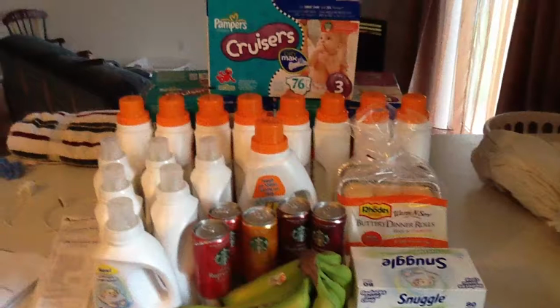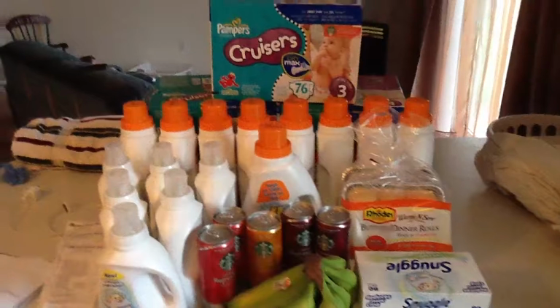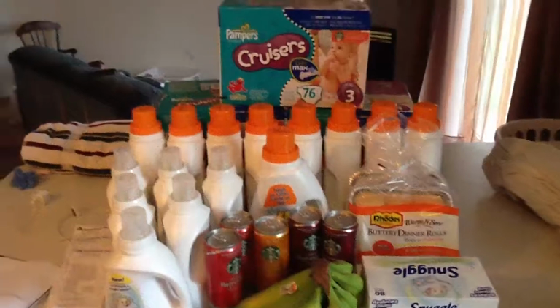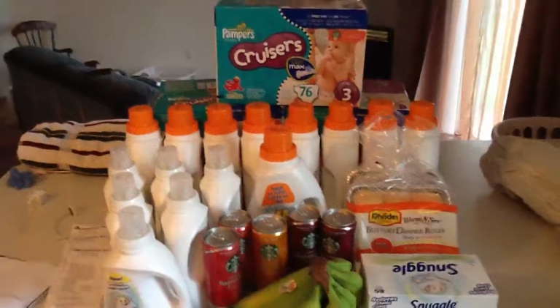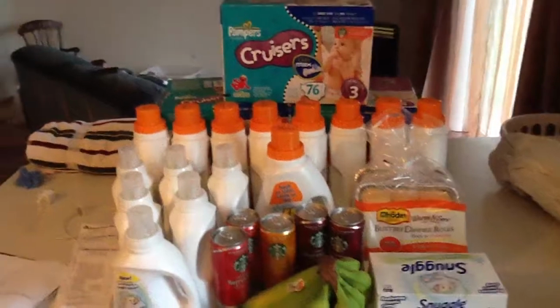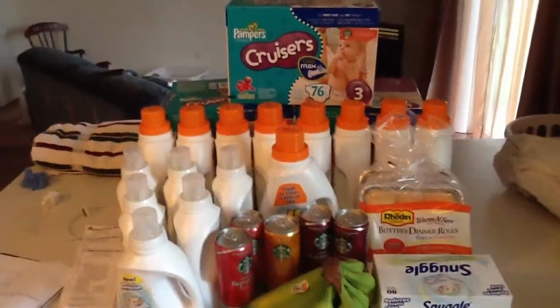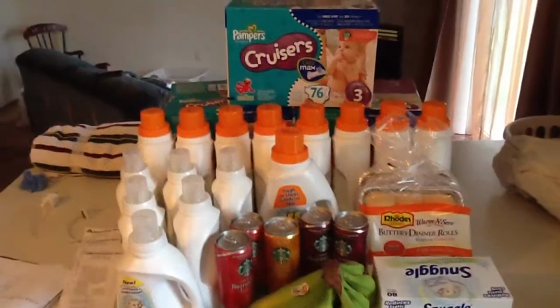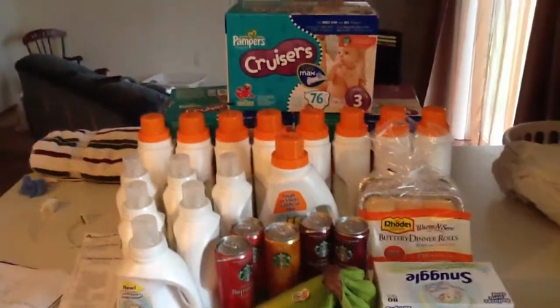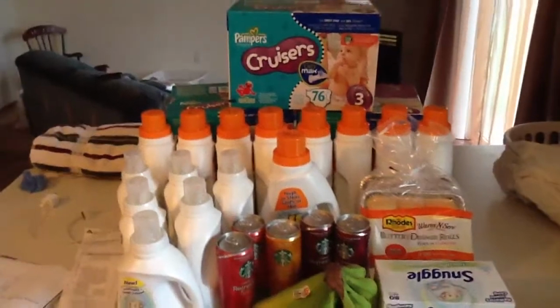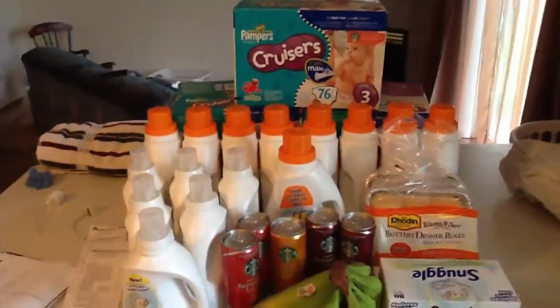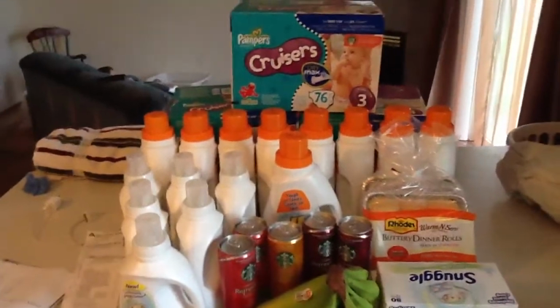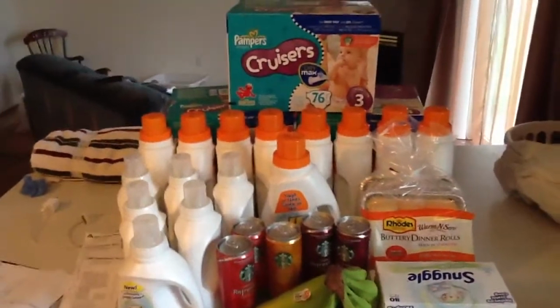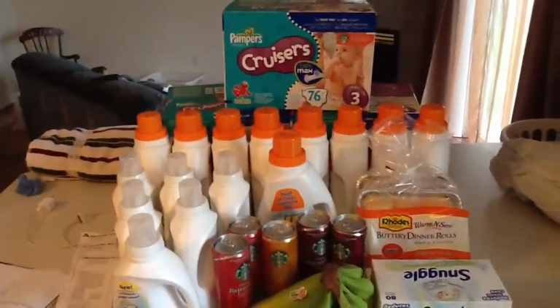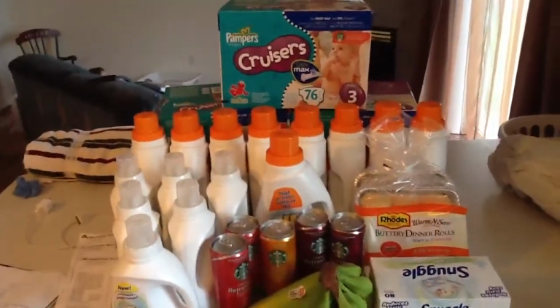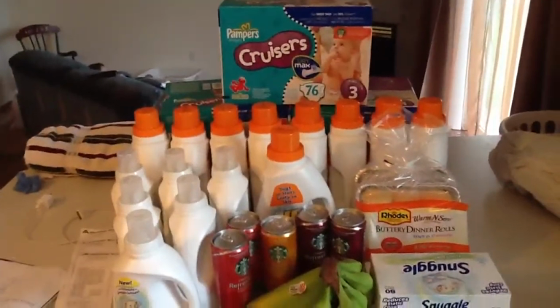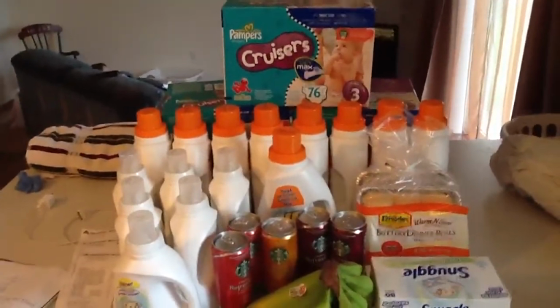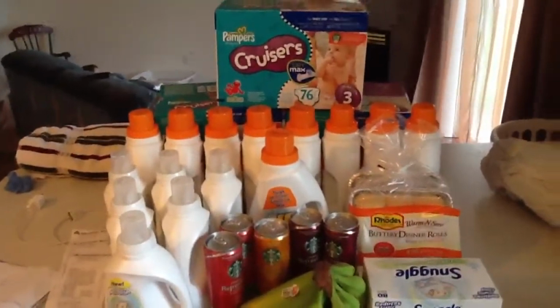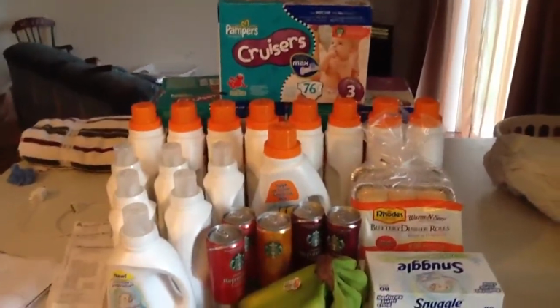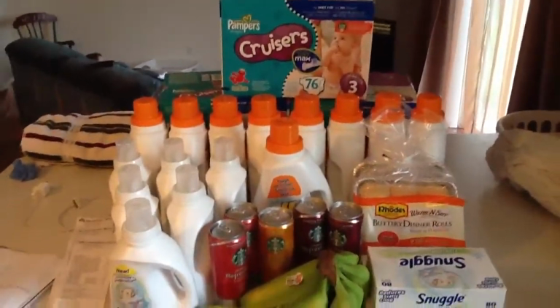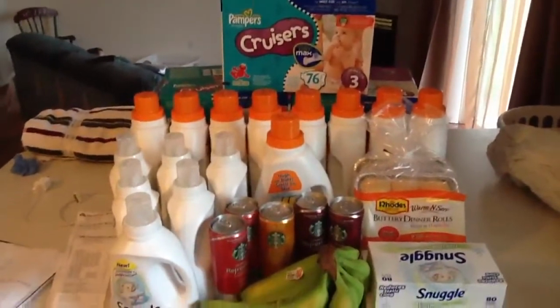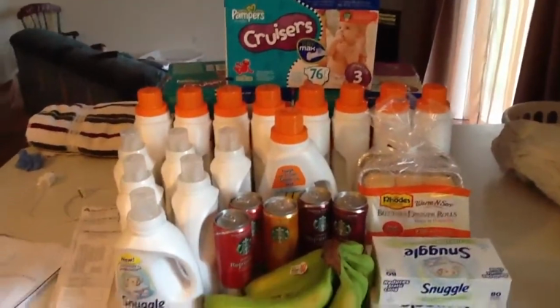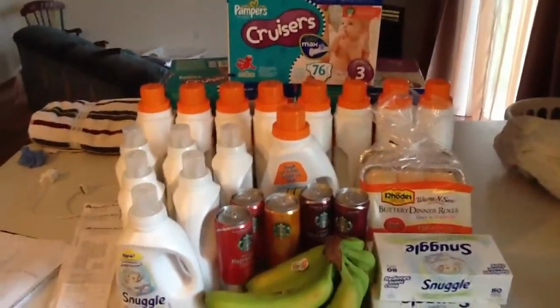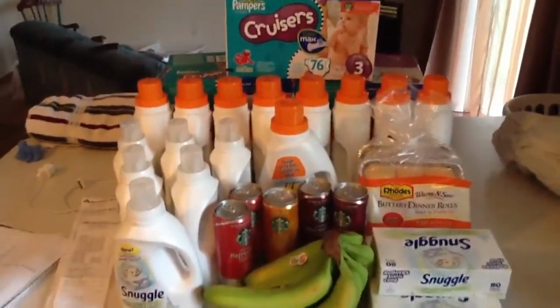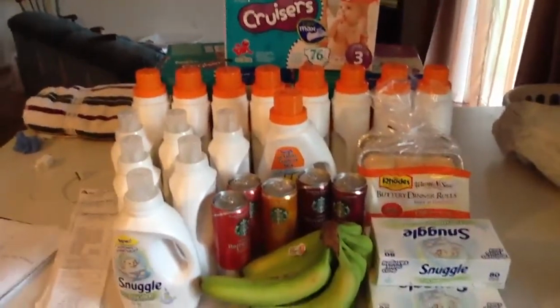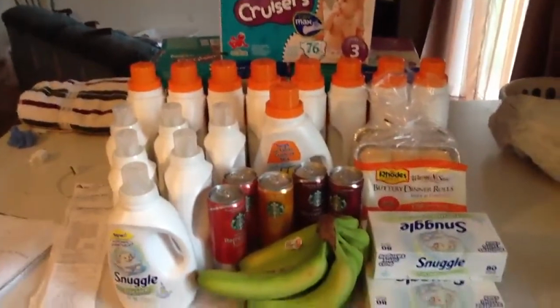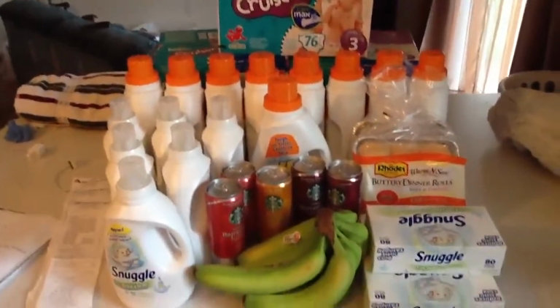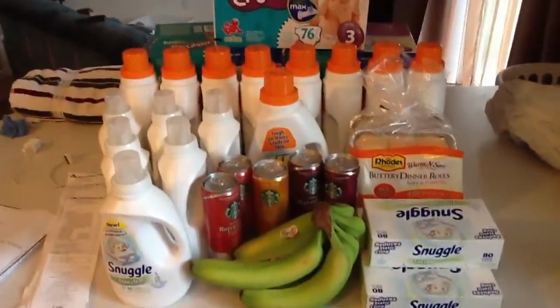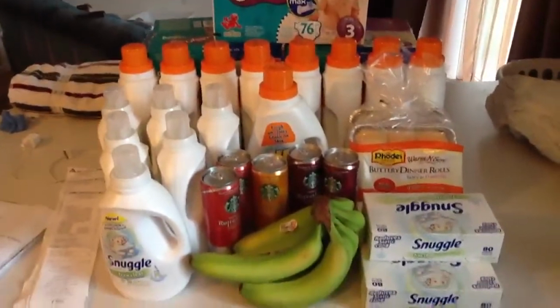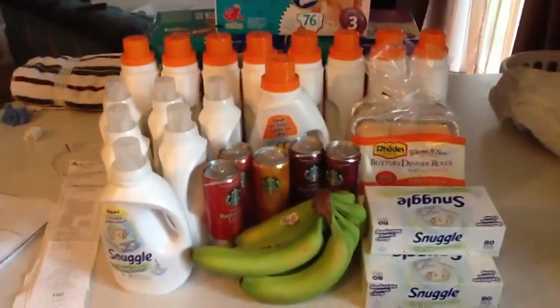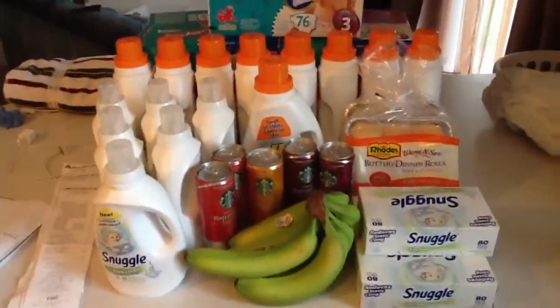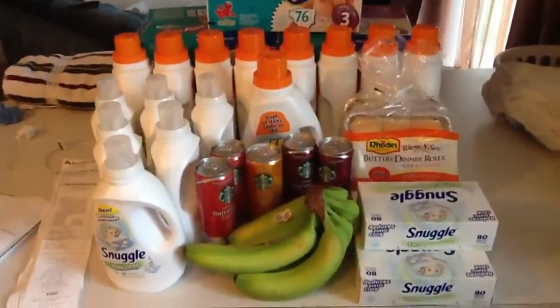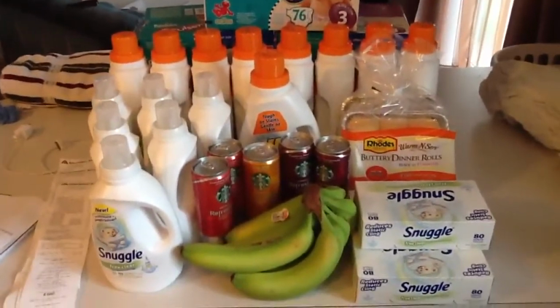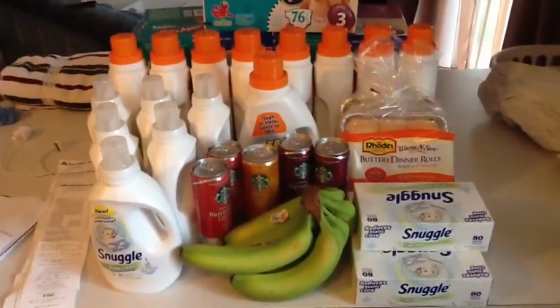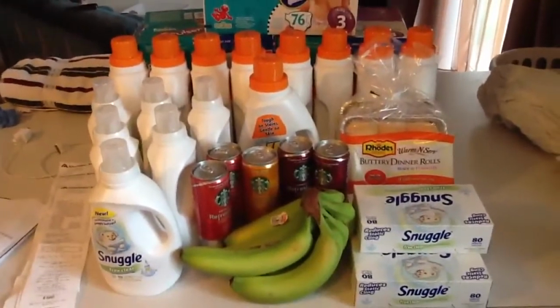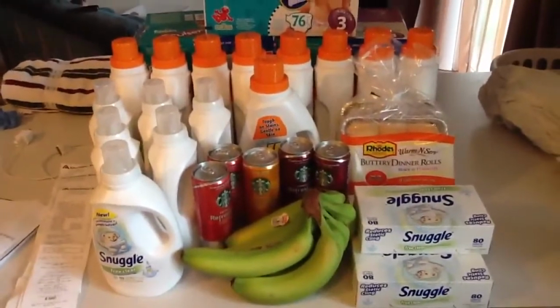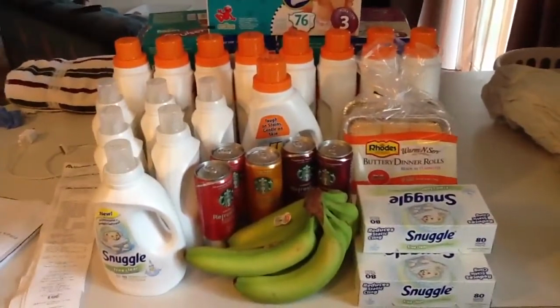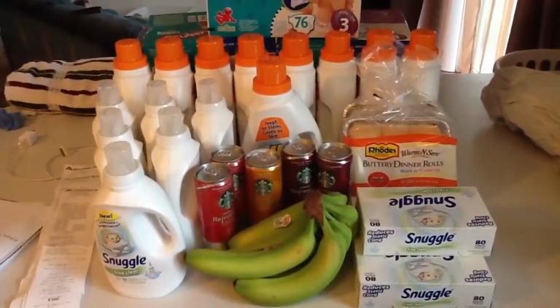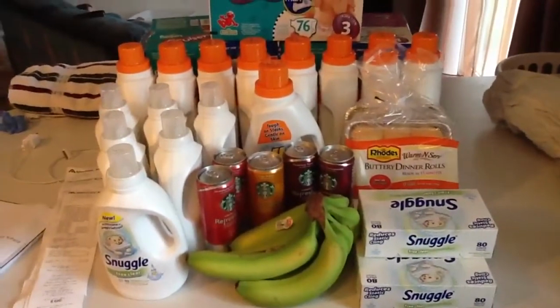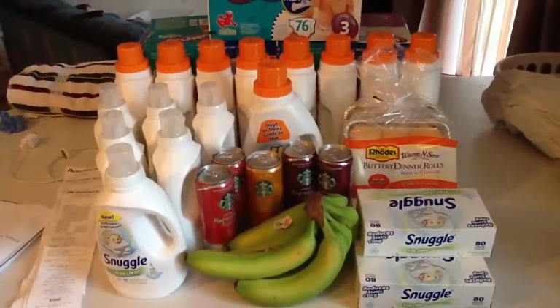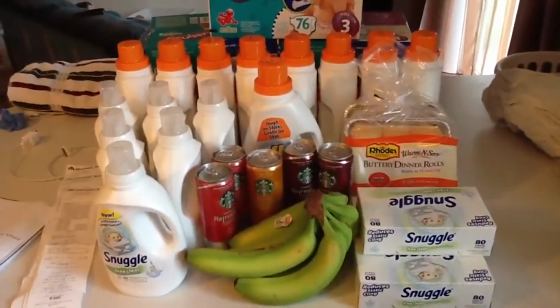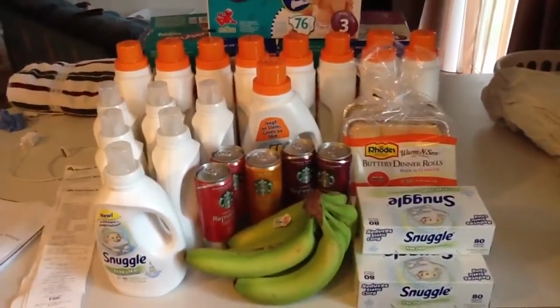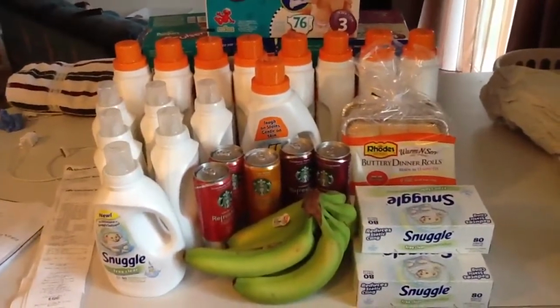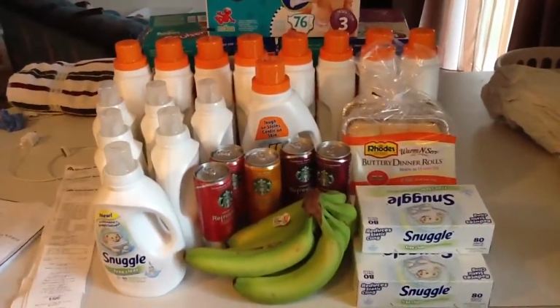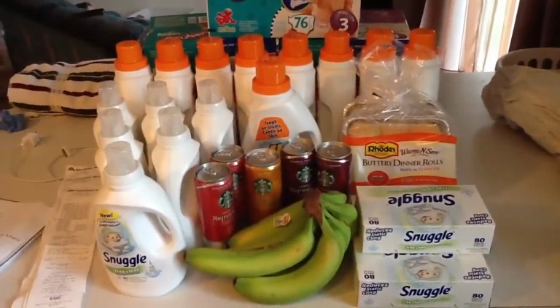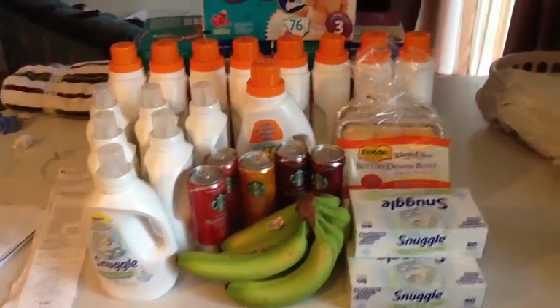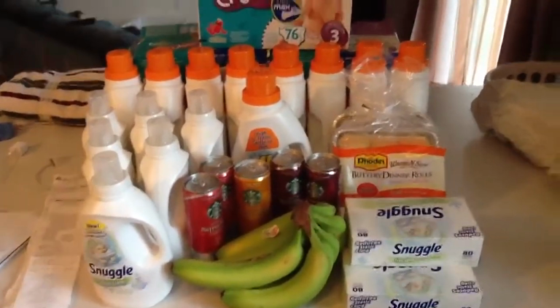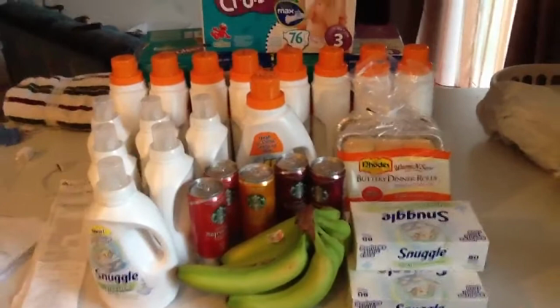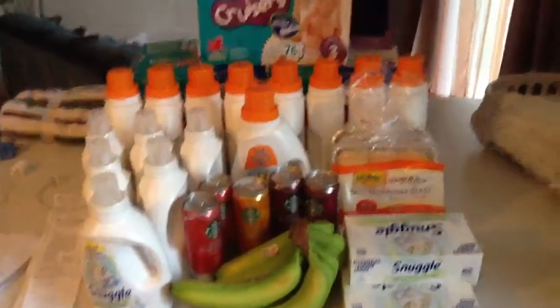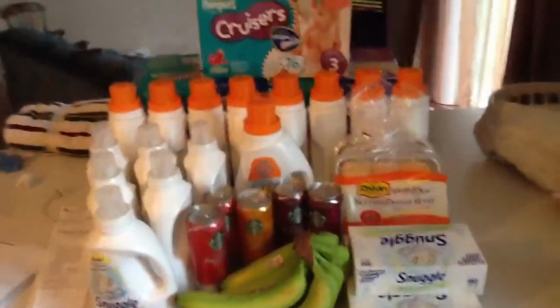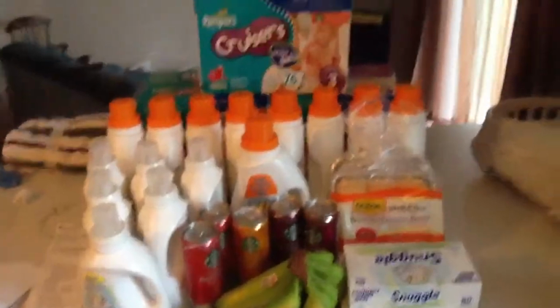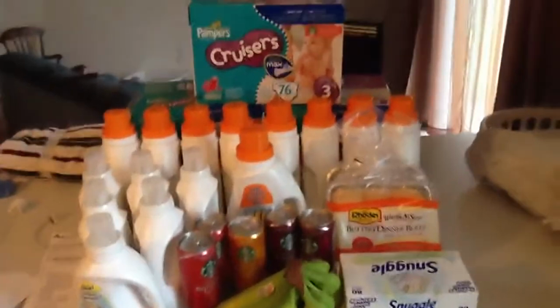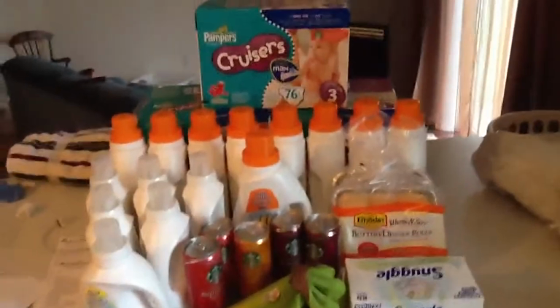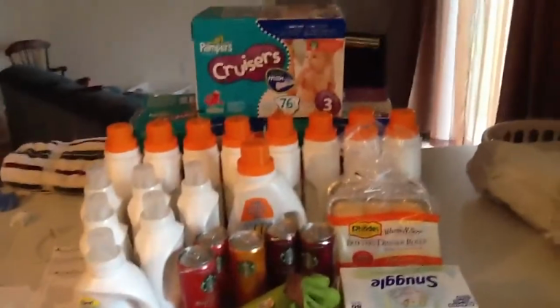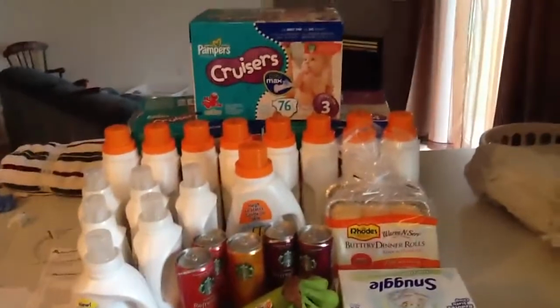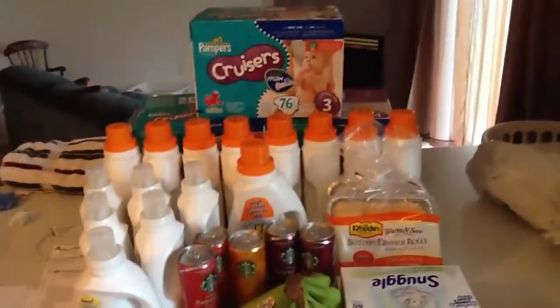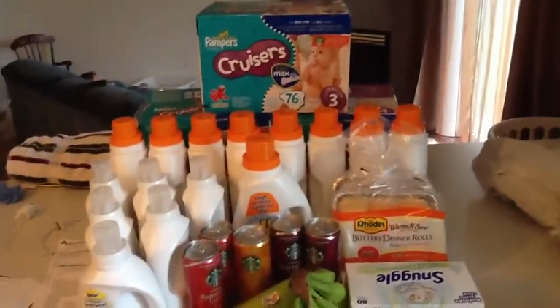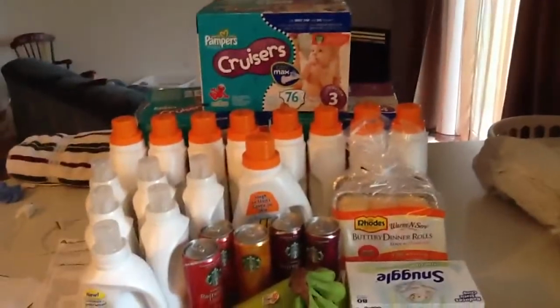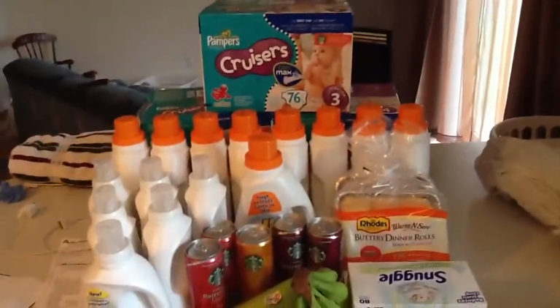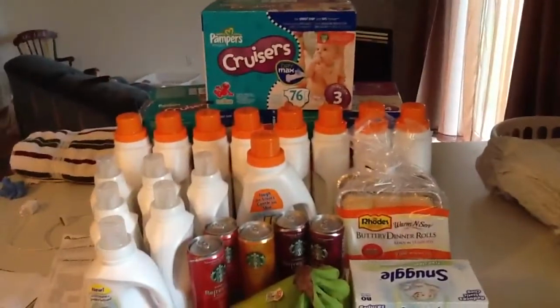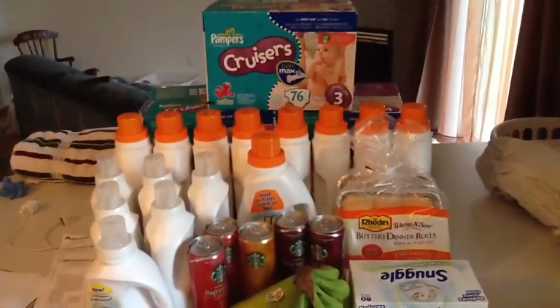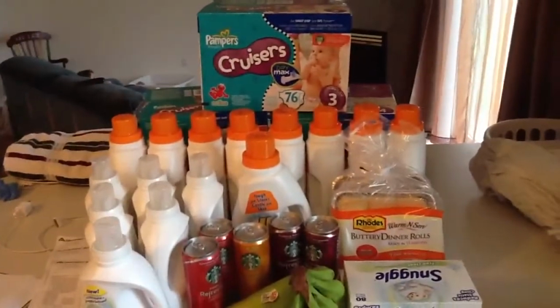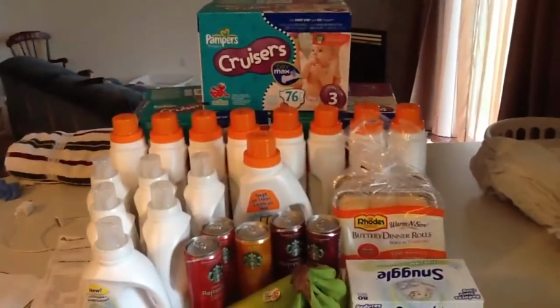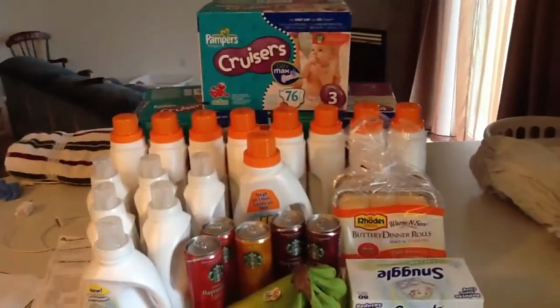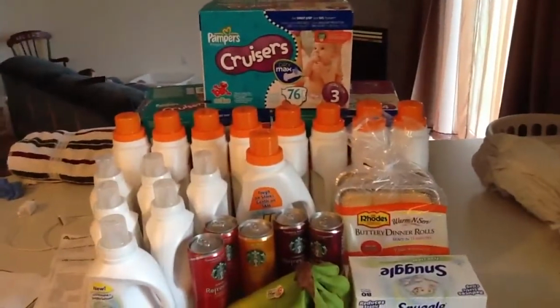Alright, good morning guys. So I went to Albertsons this morning and these are the items I picked up.